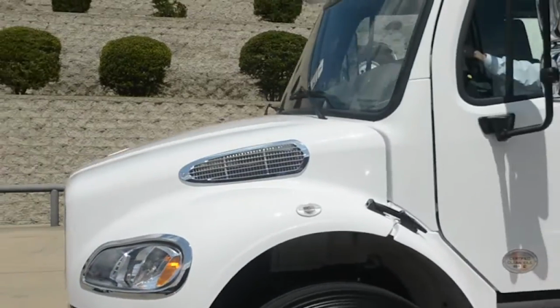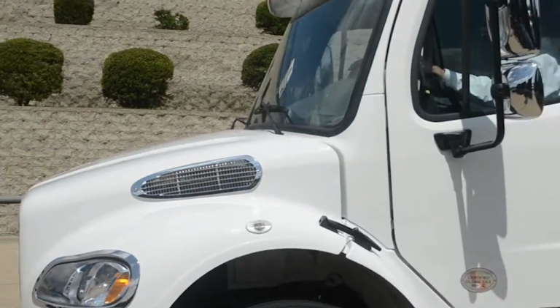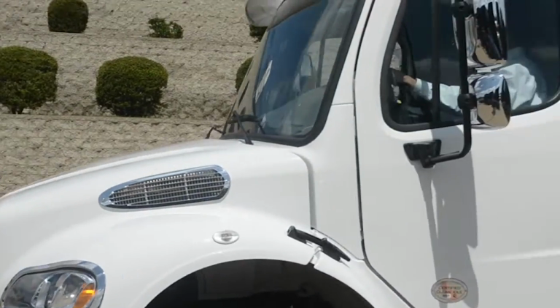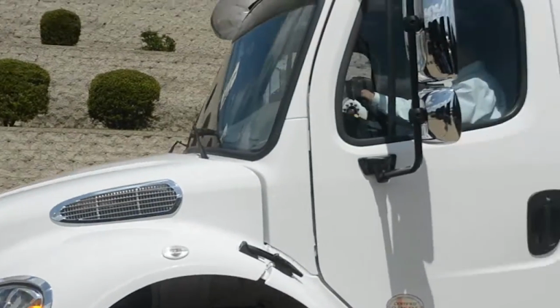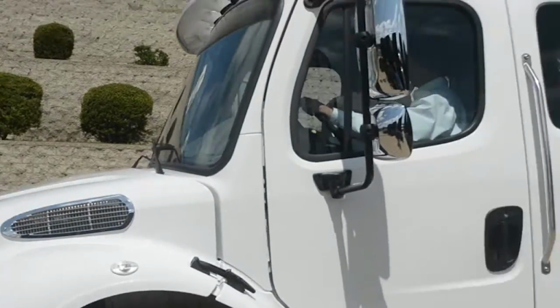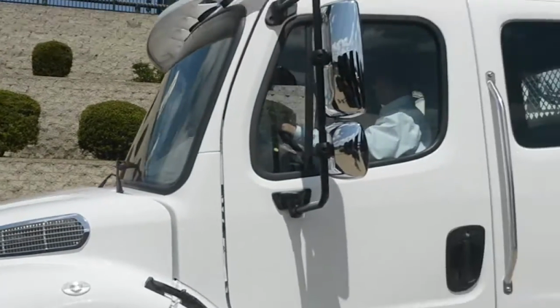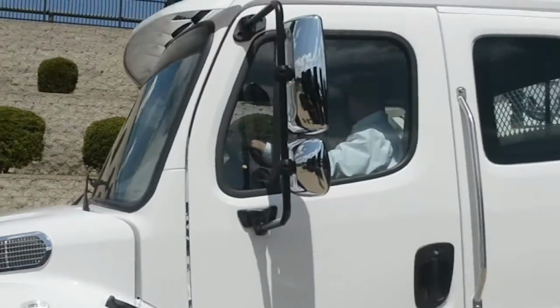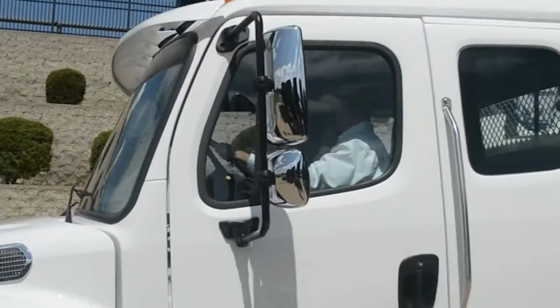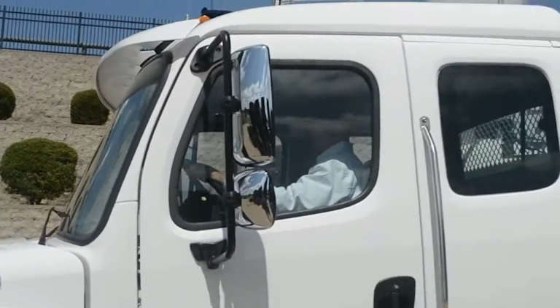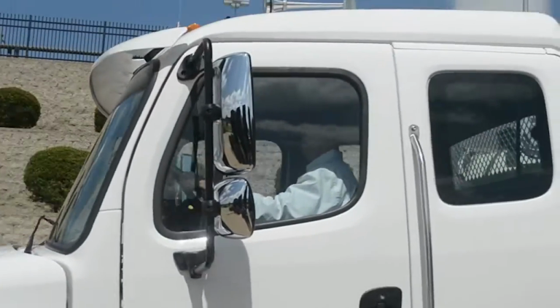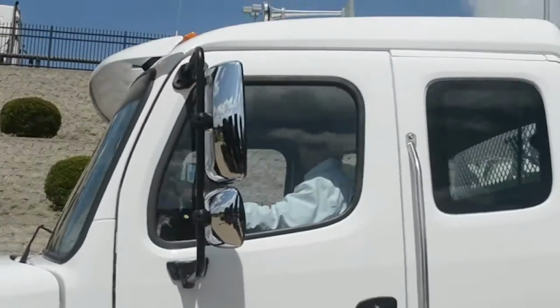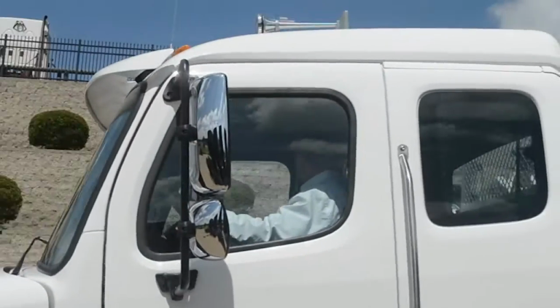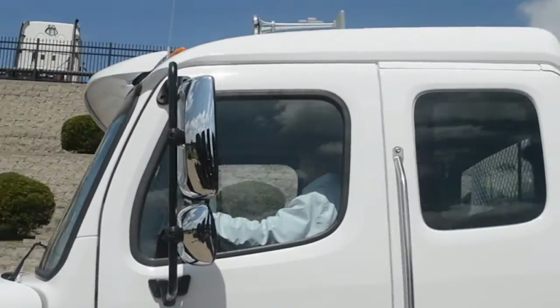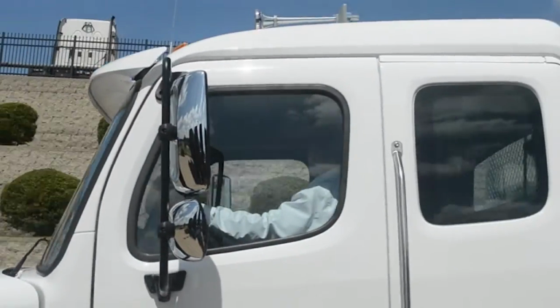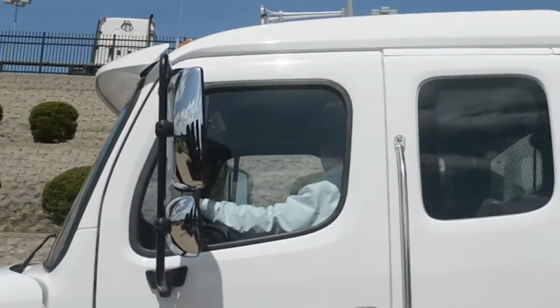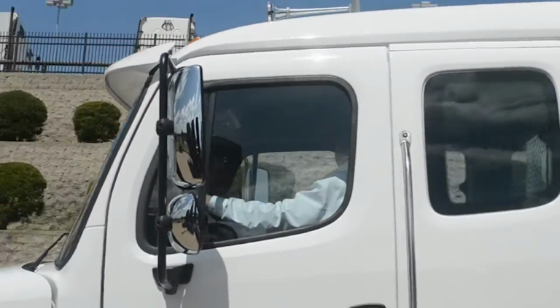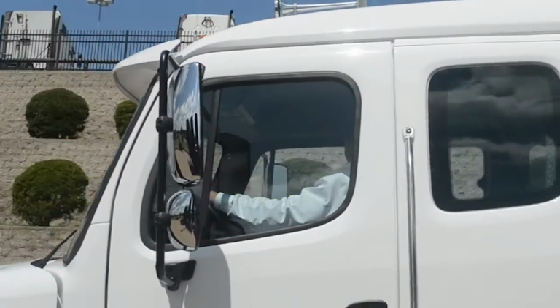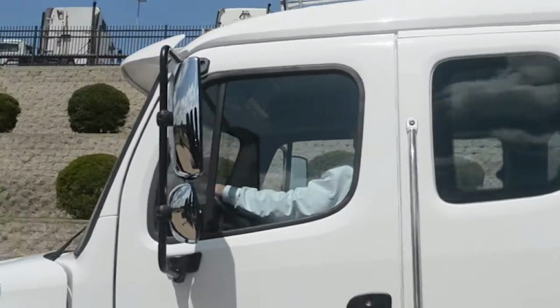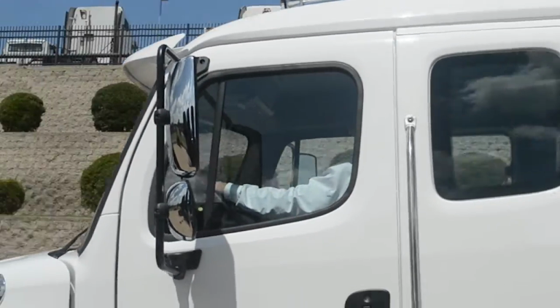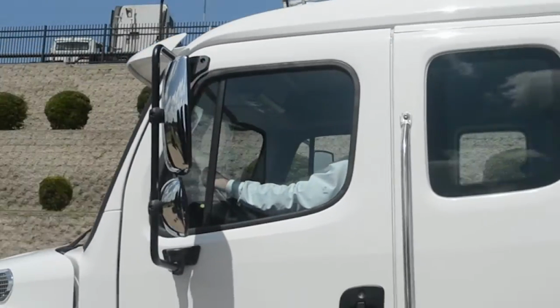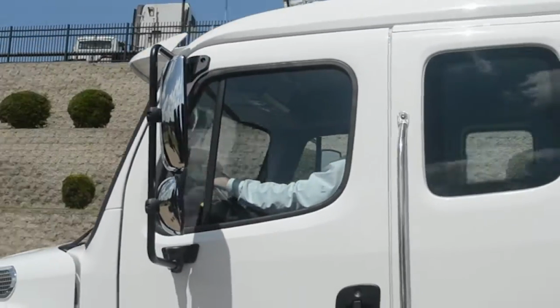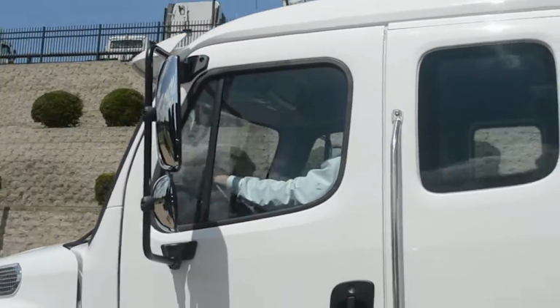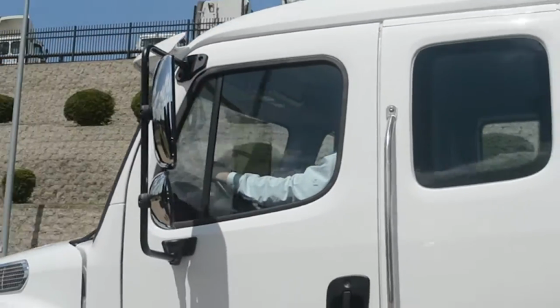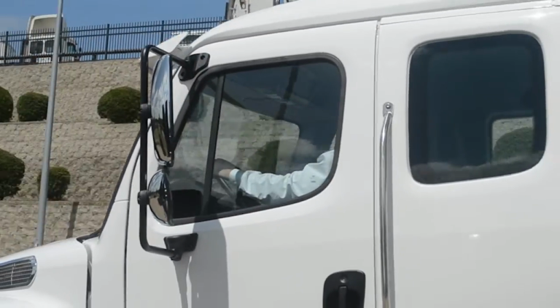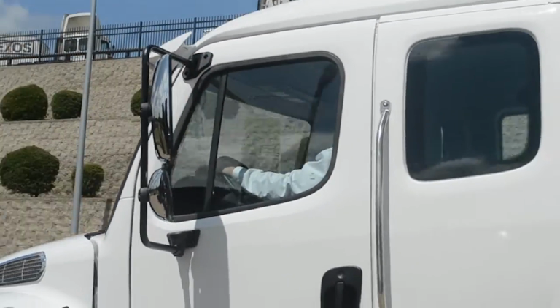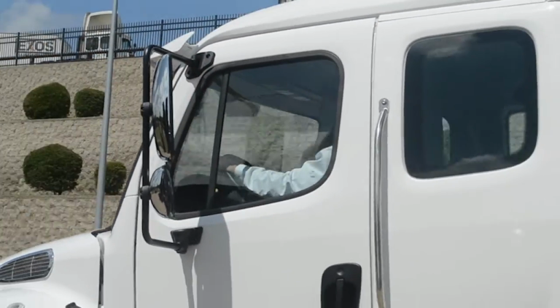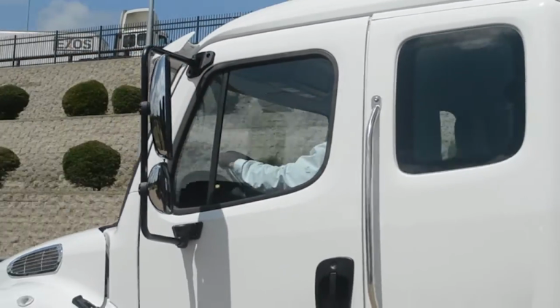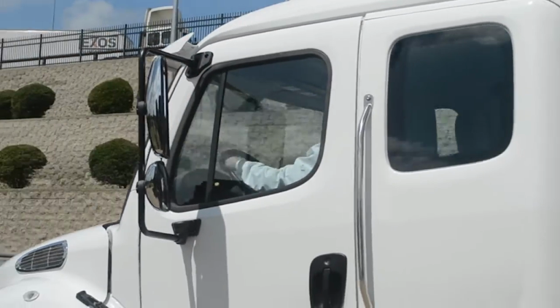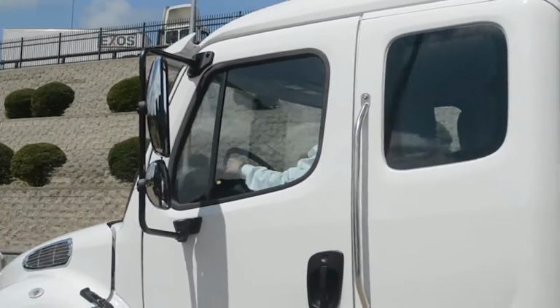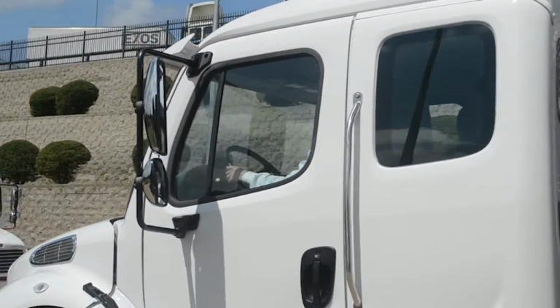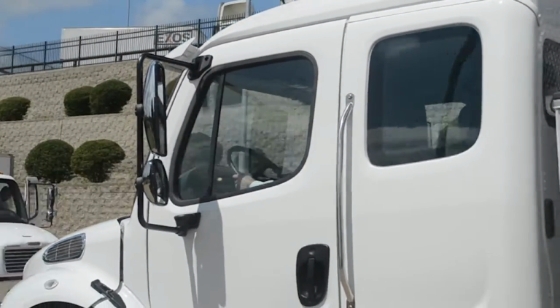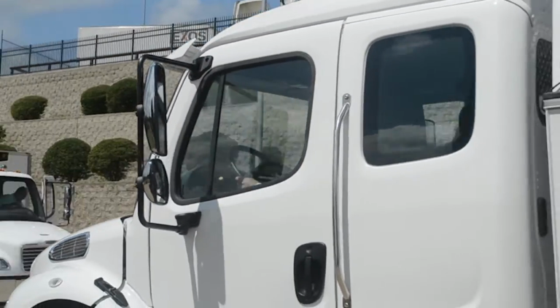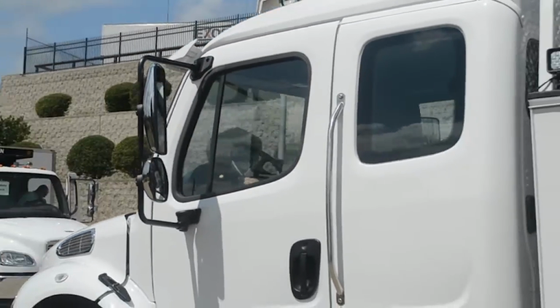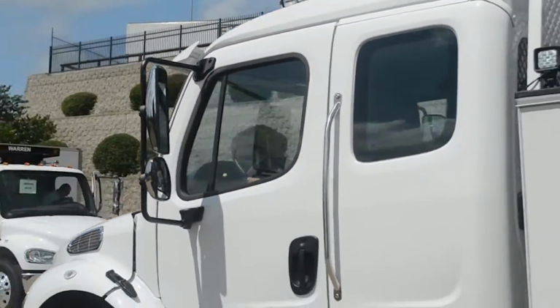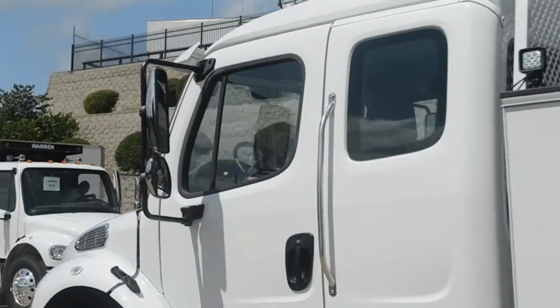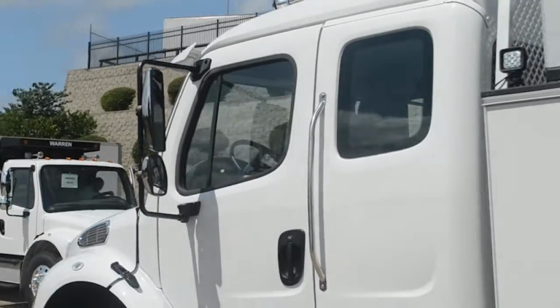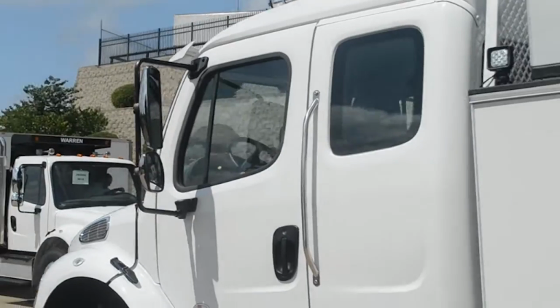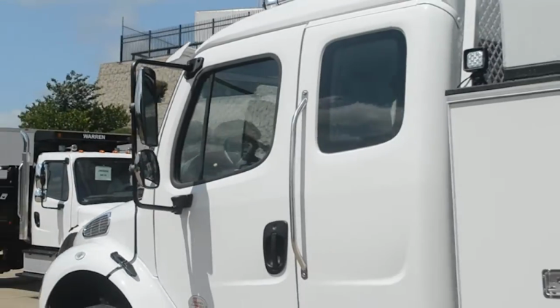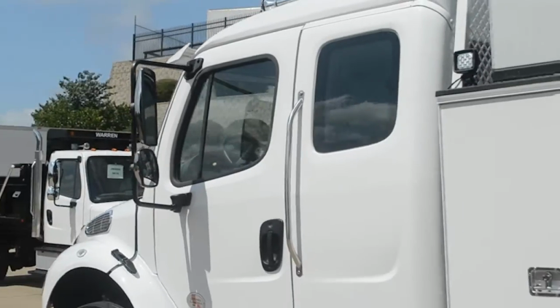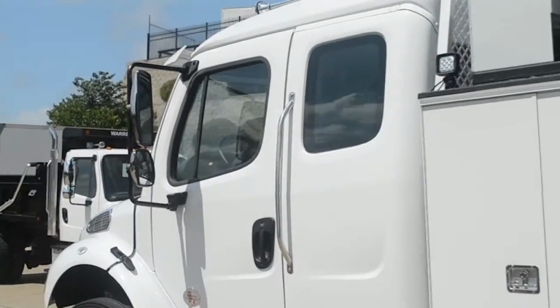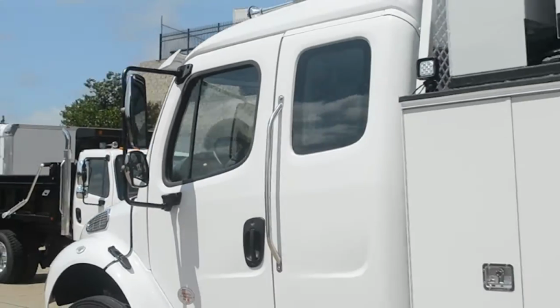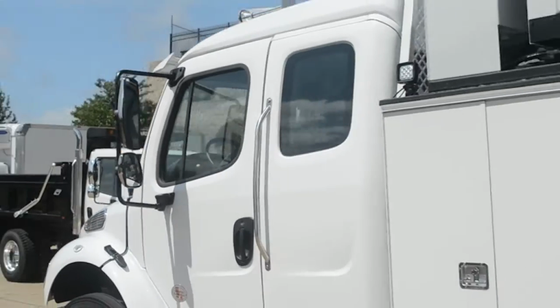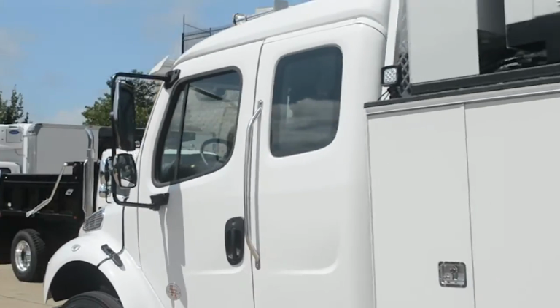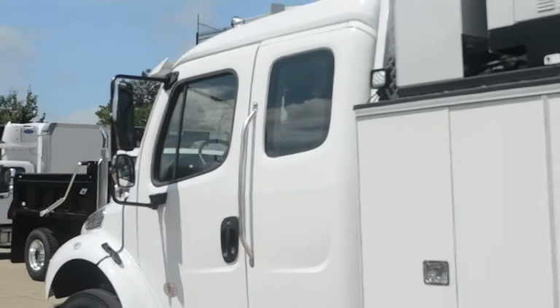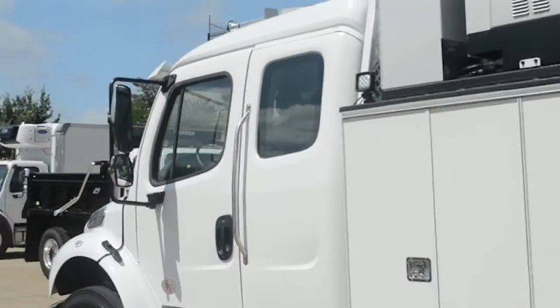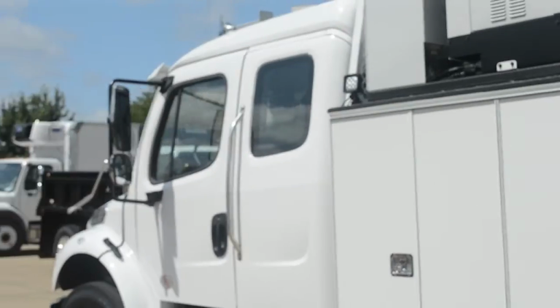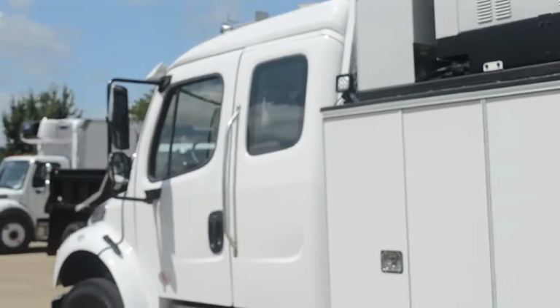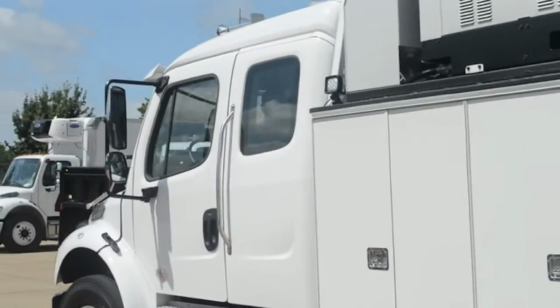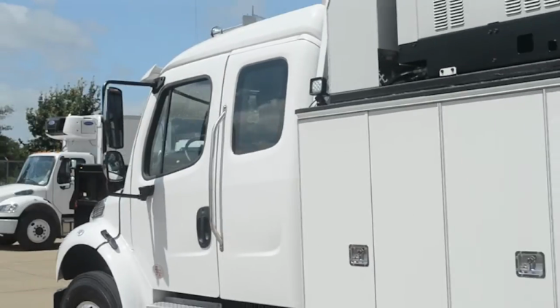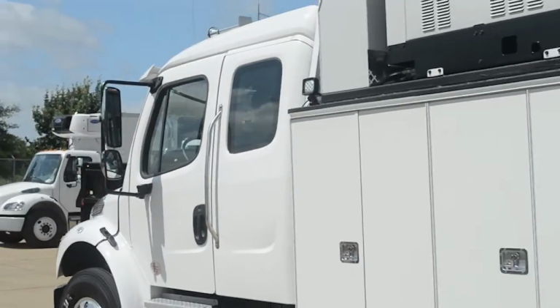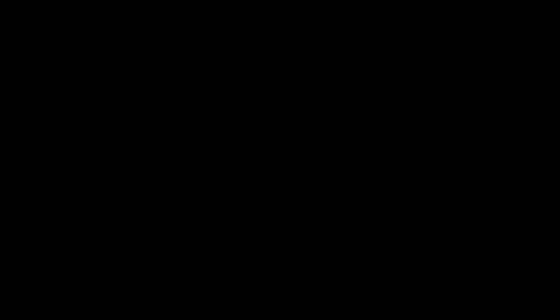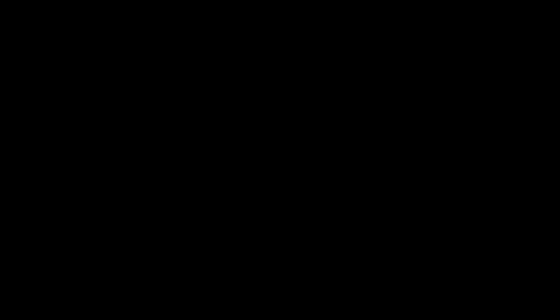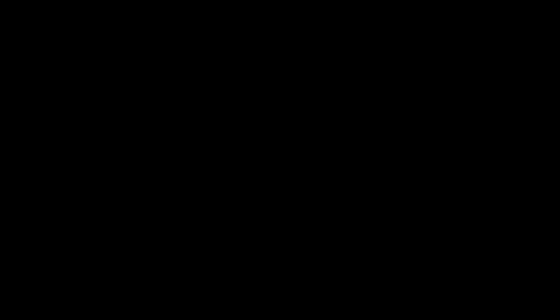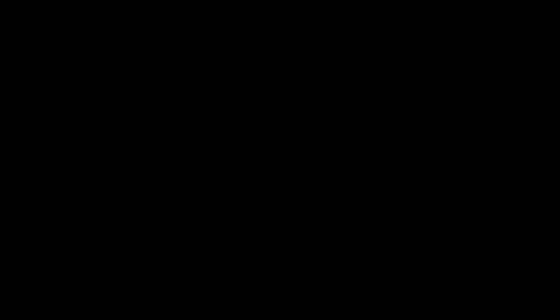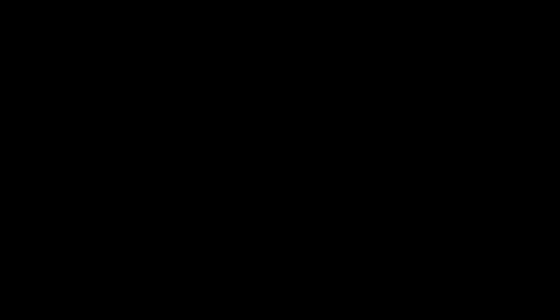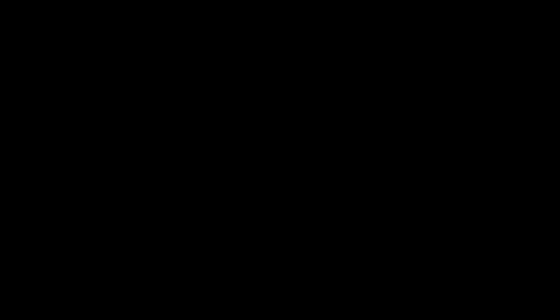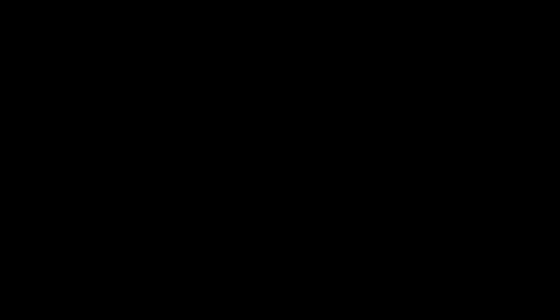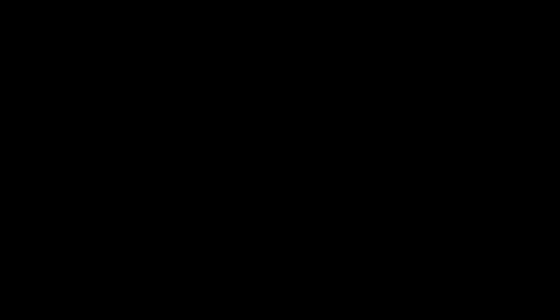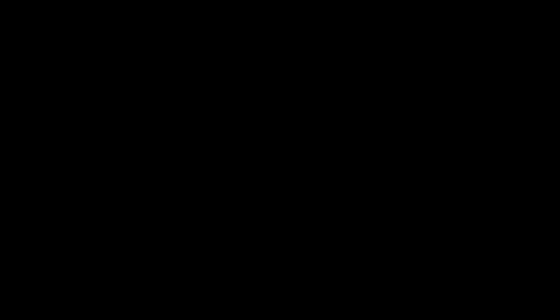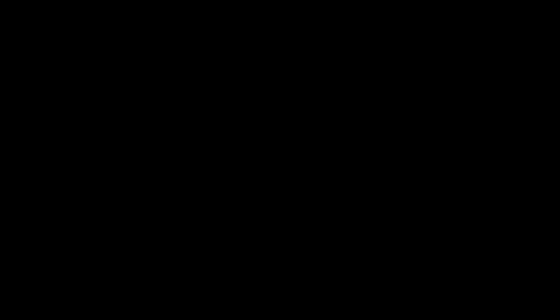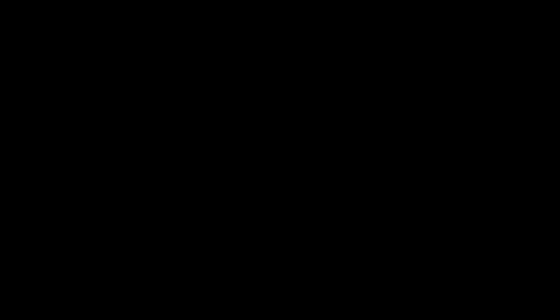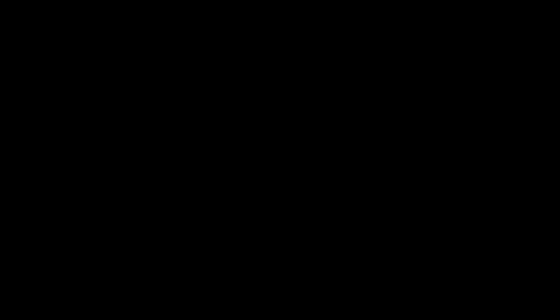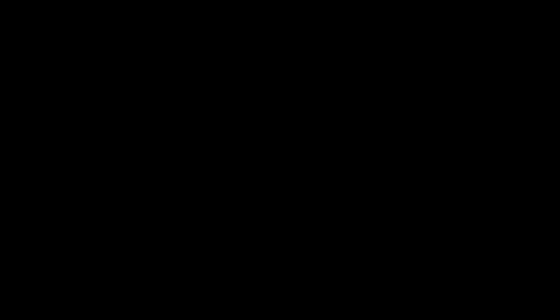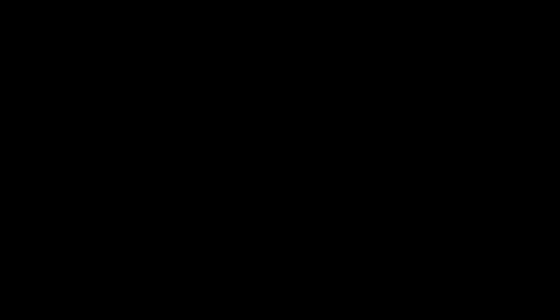Hi, my name is Clinton Hyatt and I'm with Premier Truck Group of South Dallas. We've started doing some more vocational trucks here.